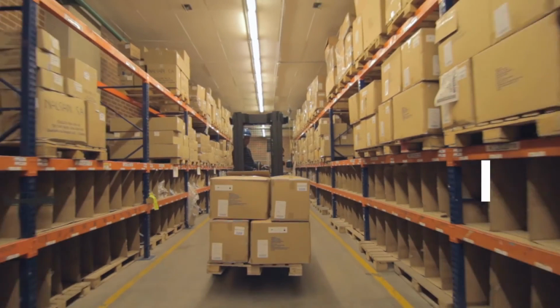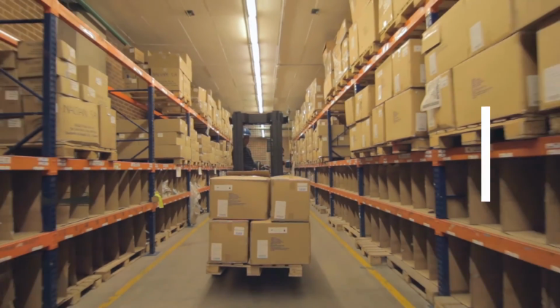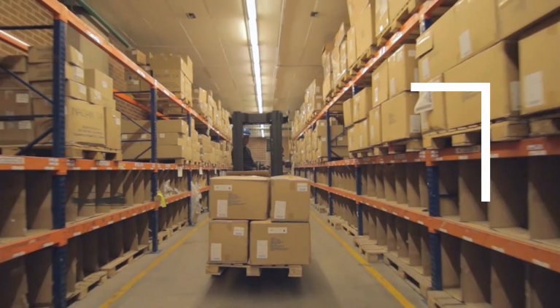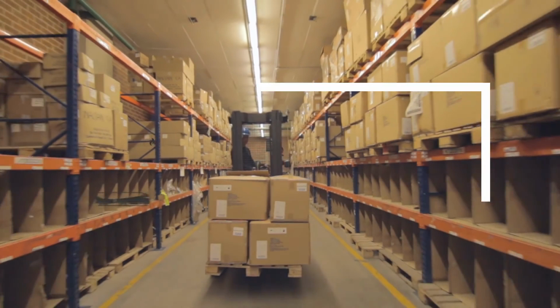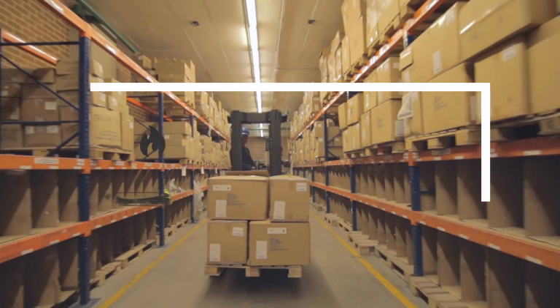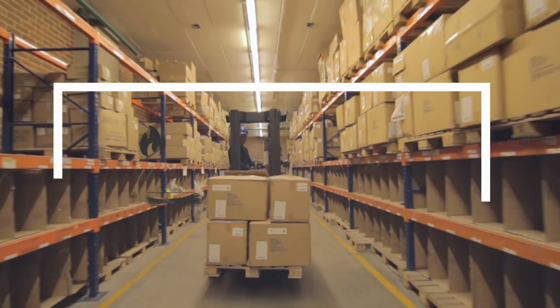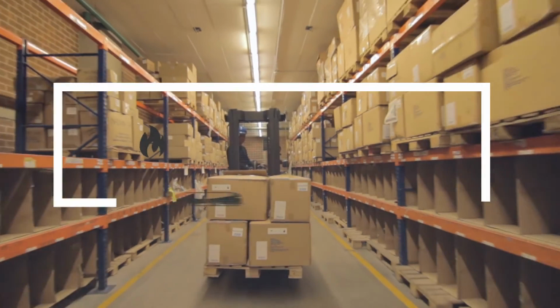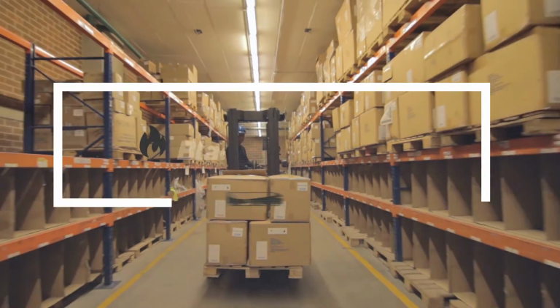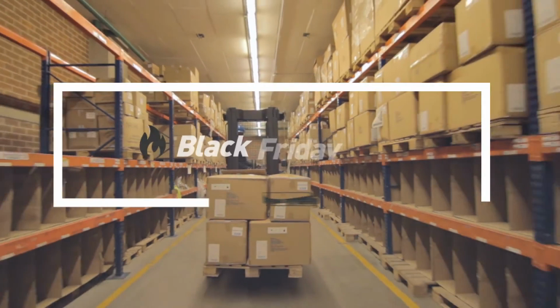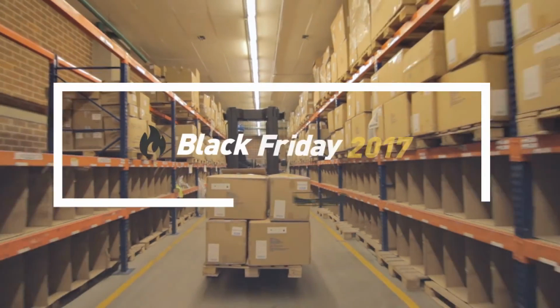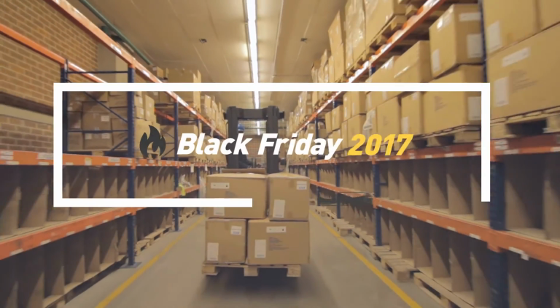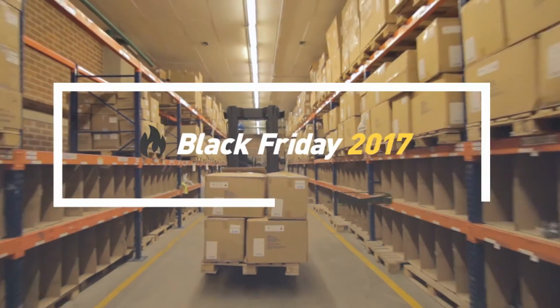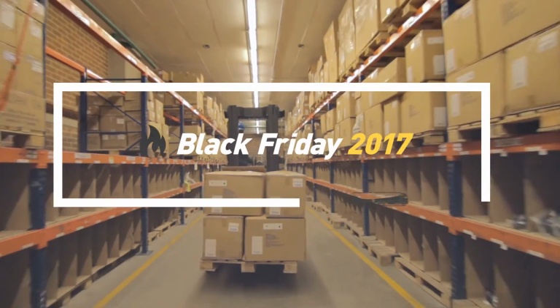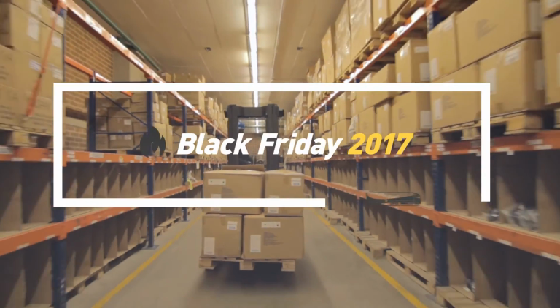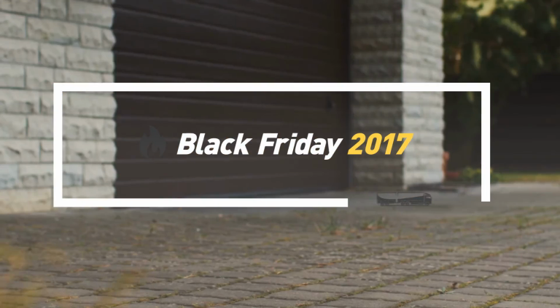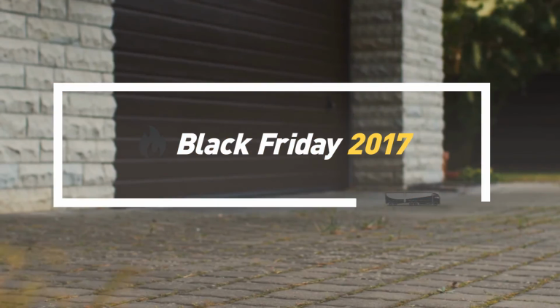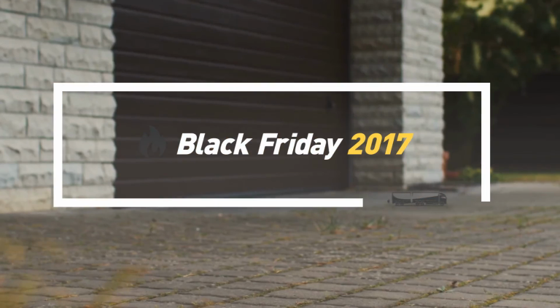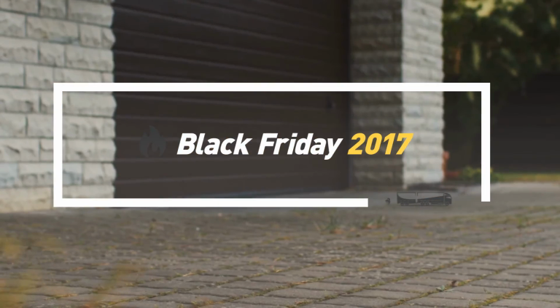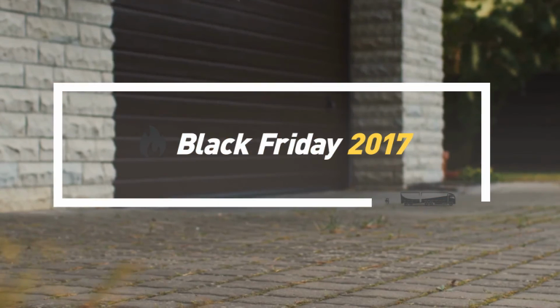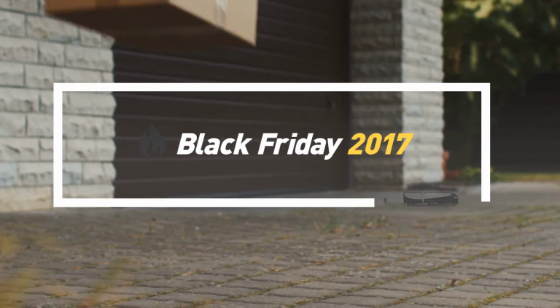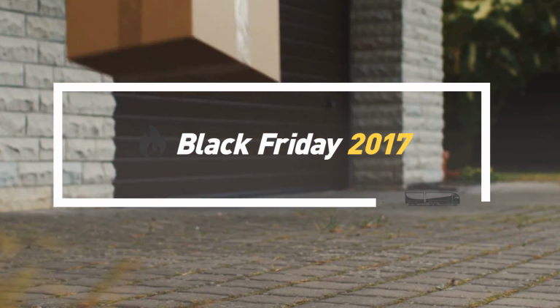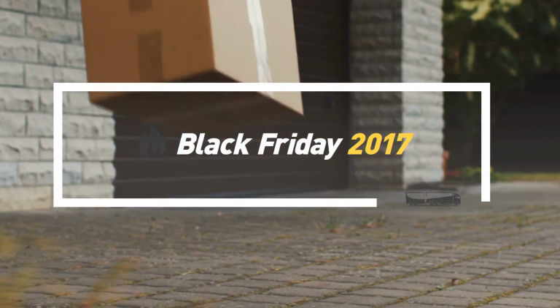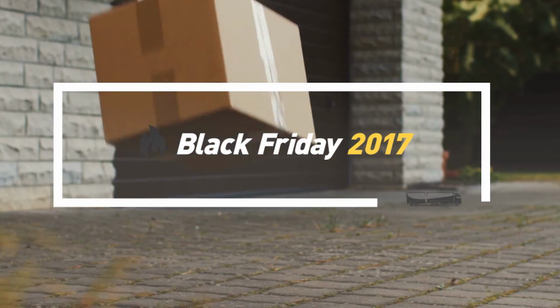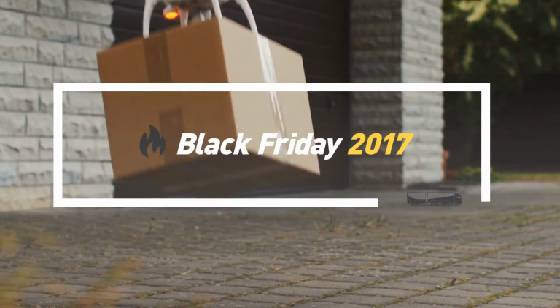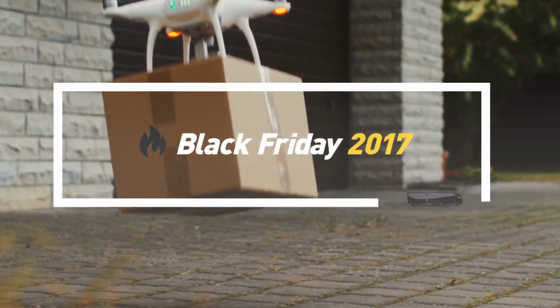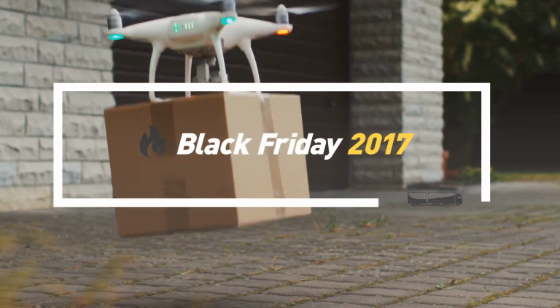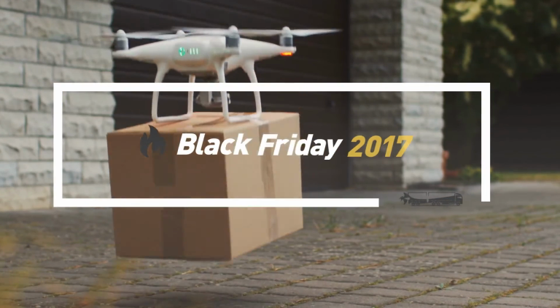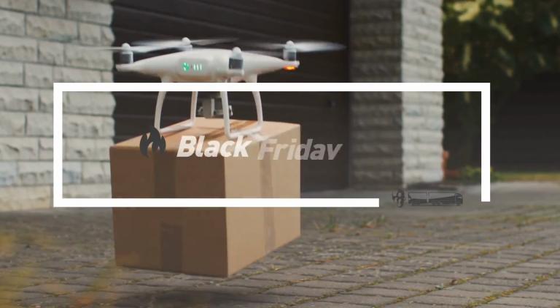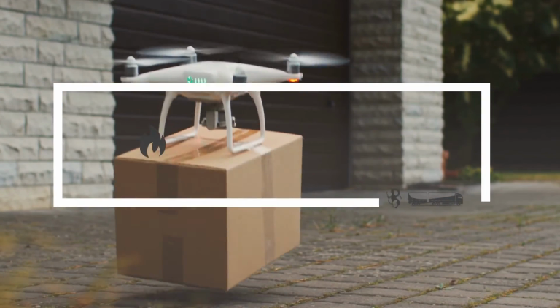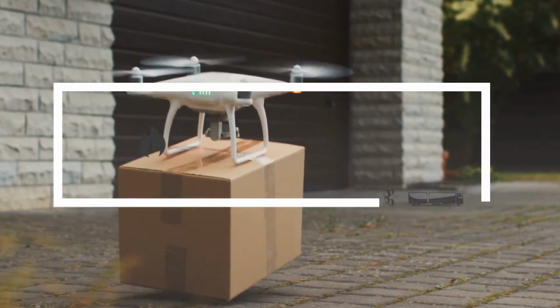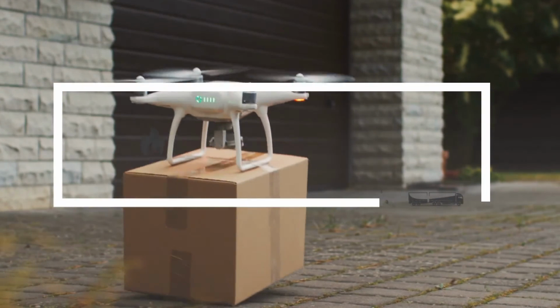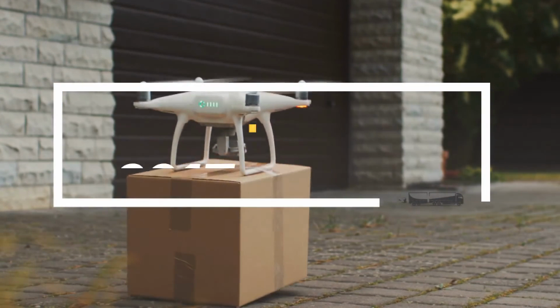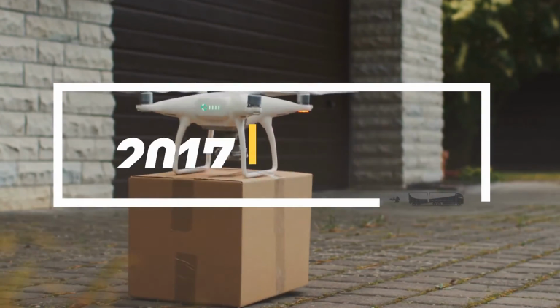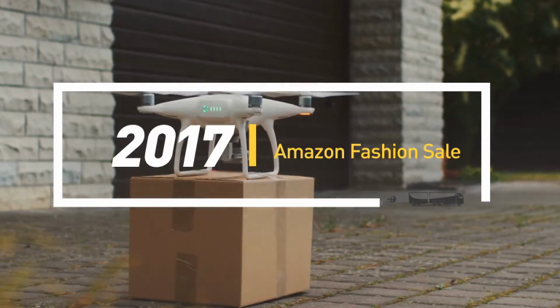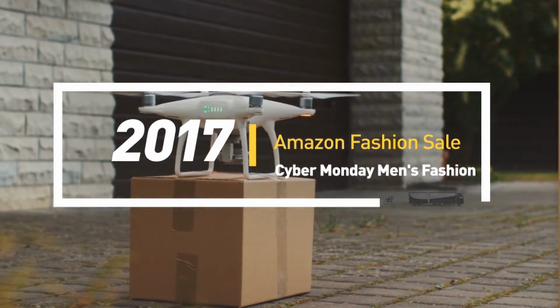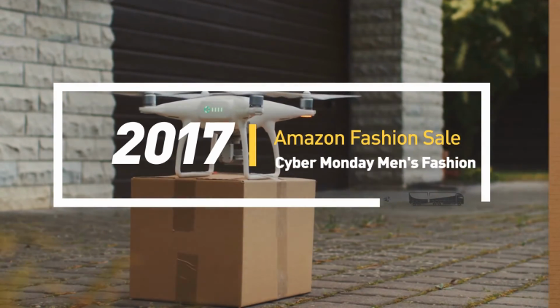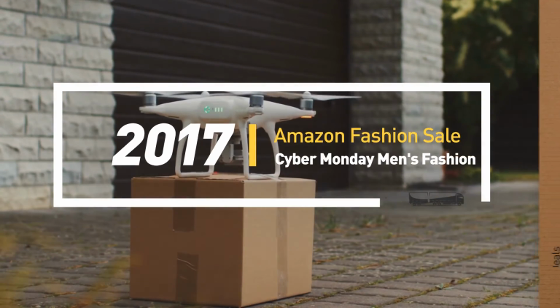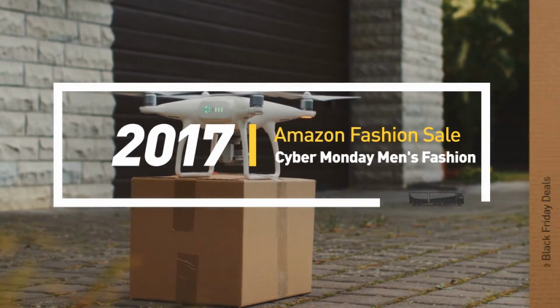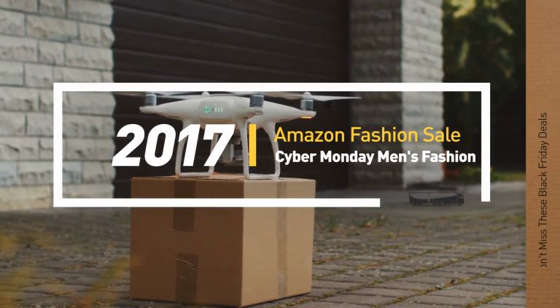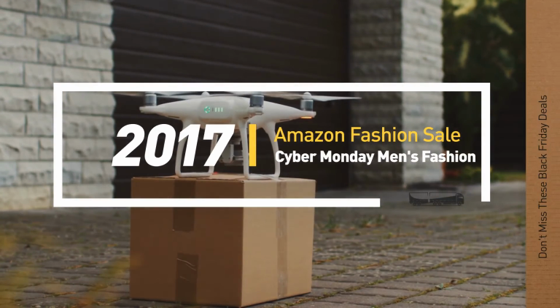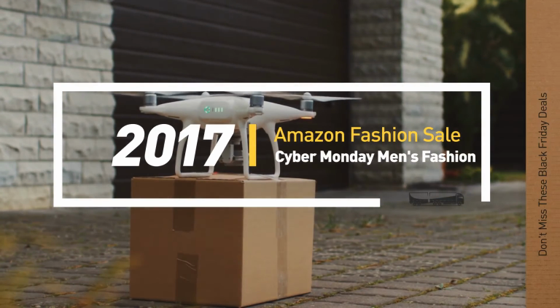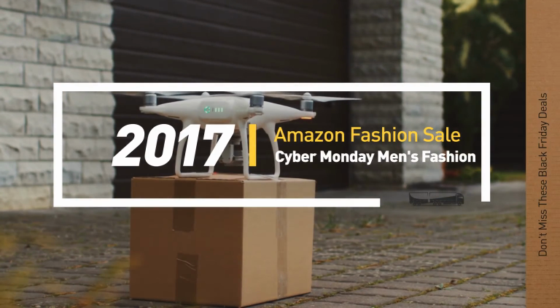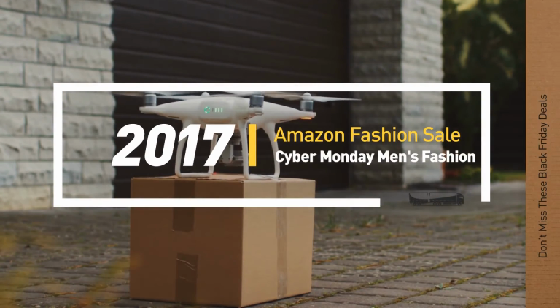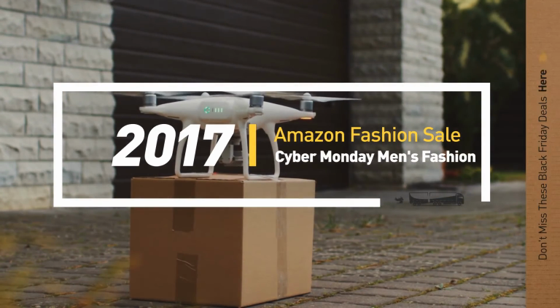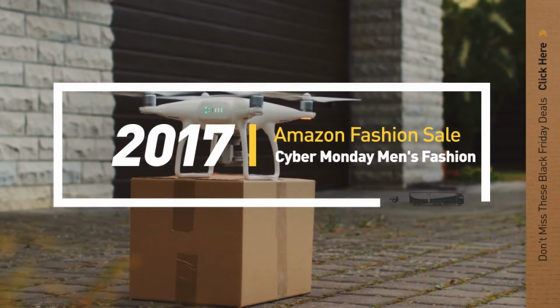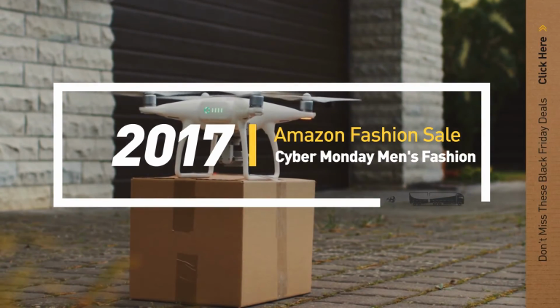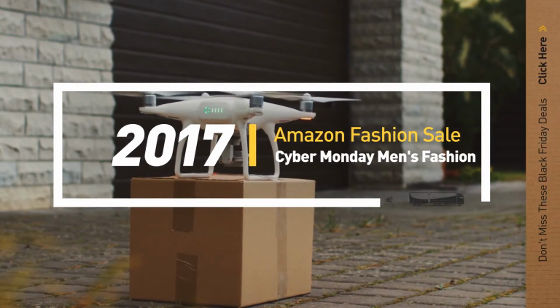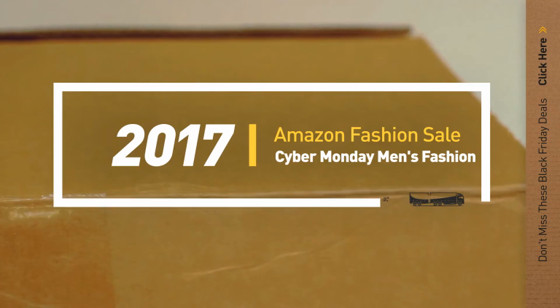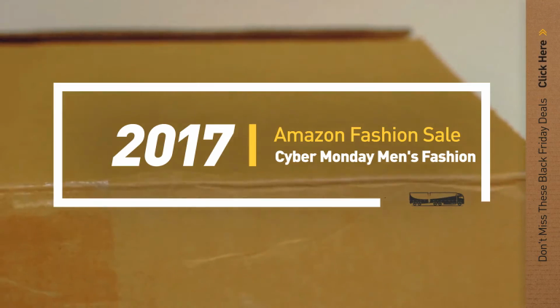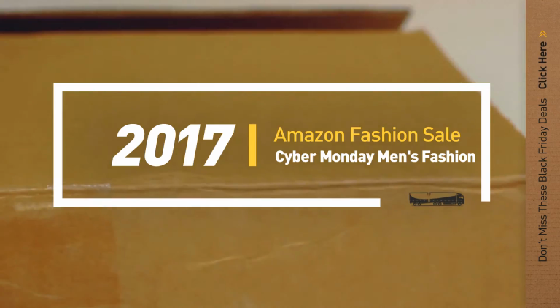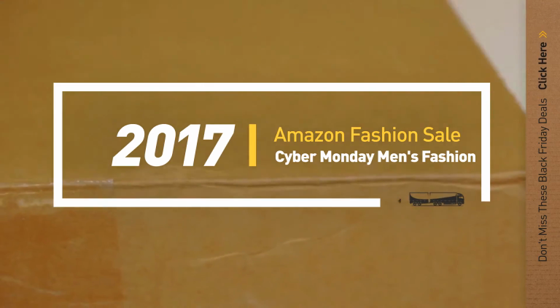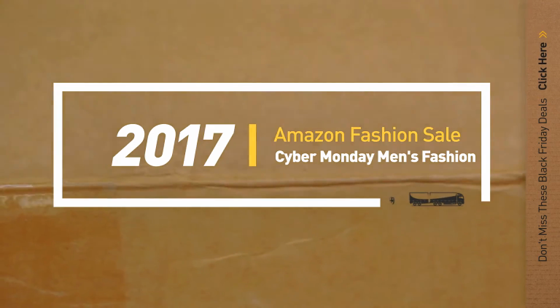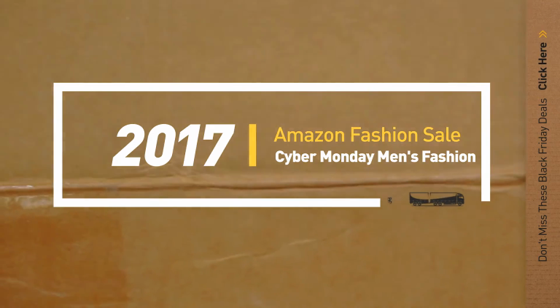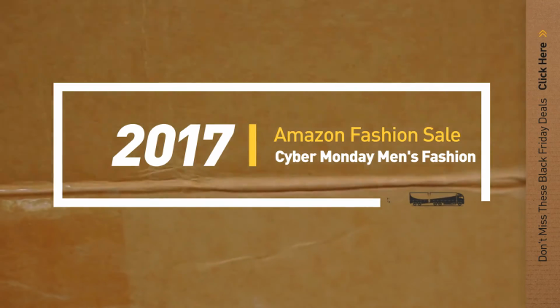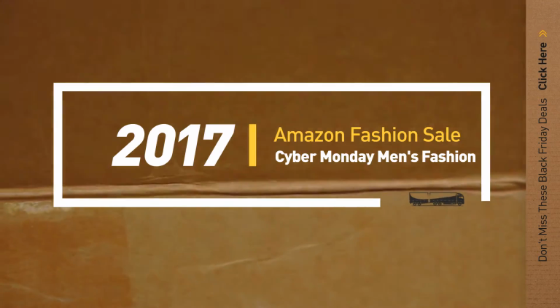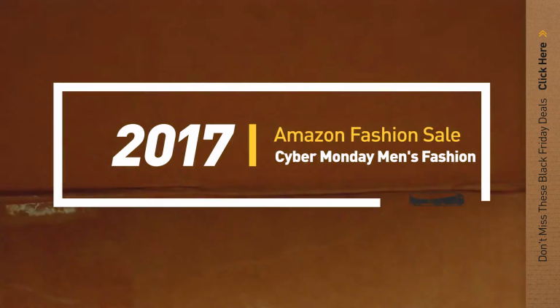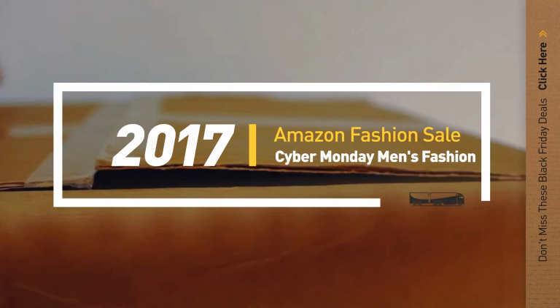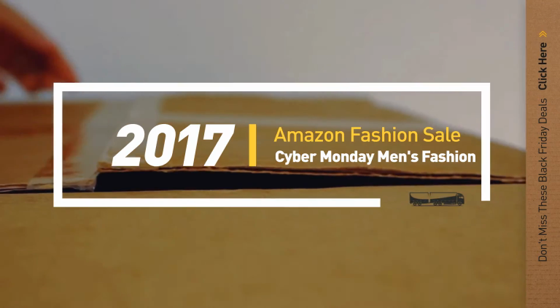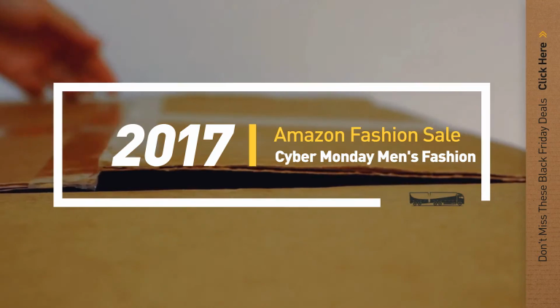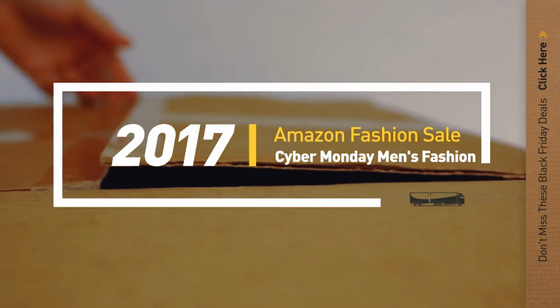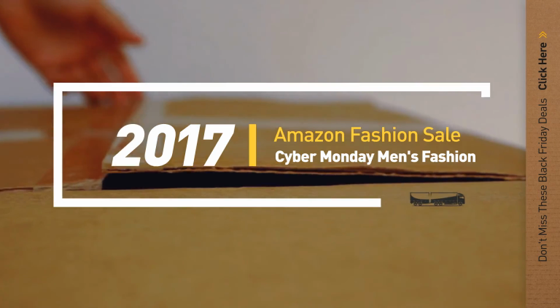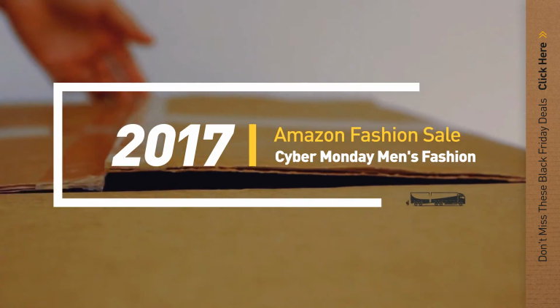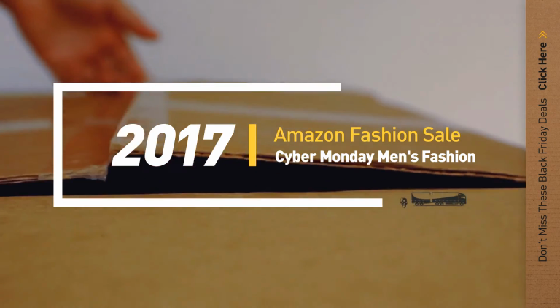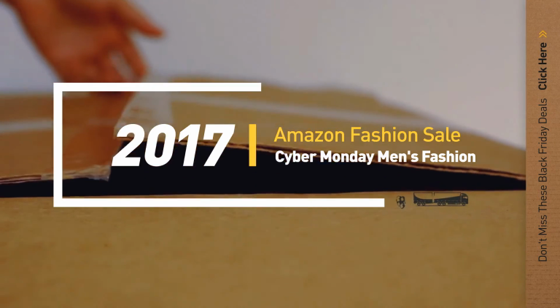If you are looking for Black Friday Cyber Monday Men's Fashion, here's a collection you've got to see. Let's check them out.